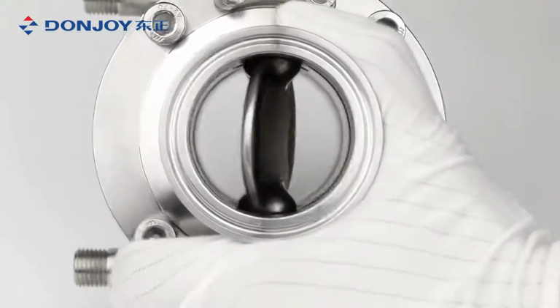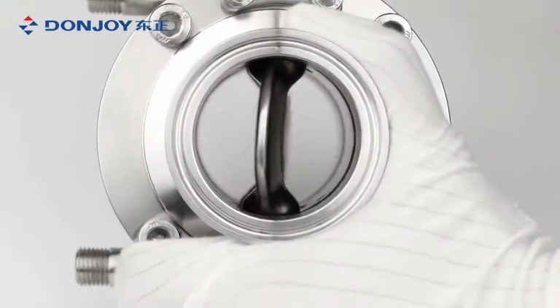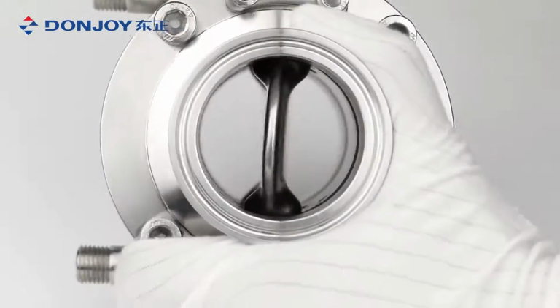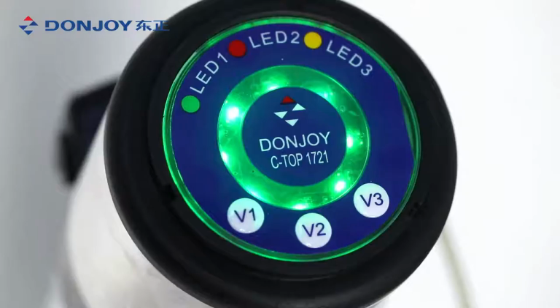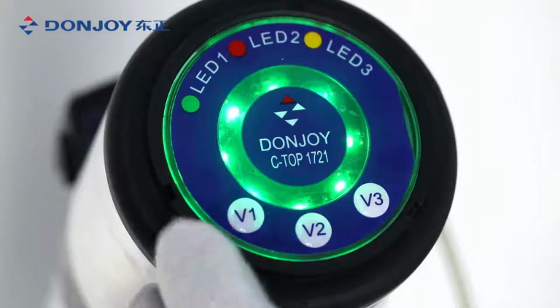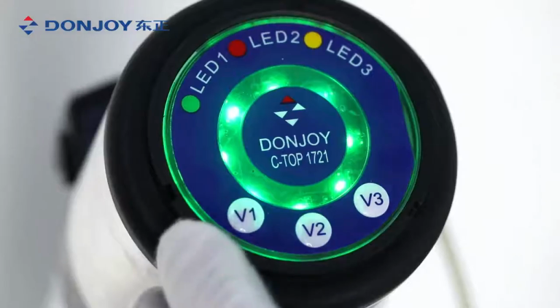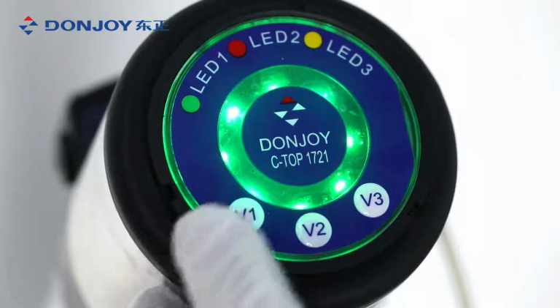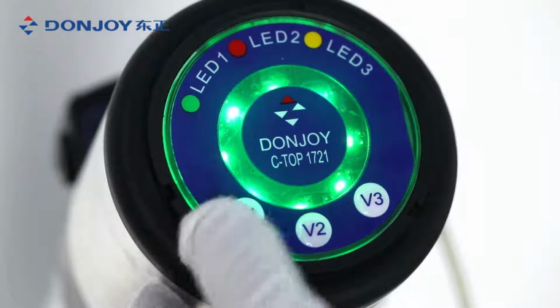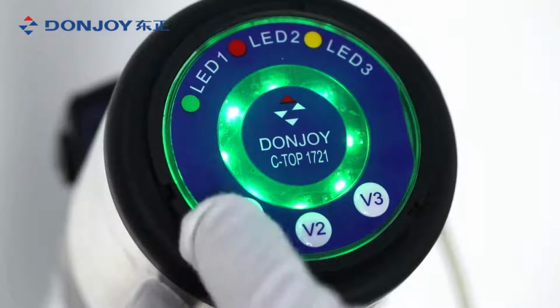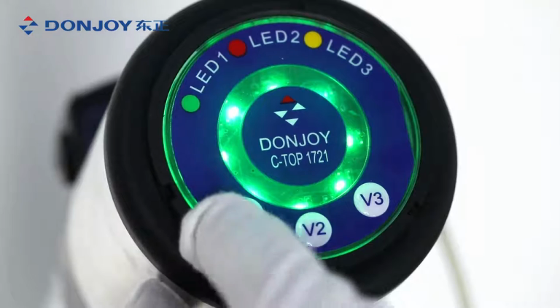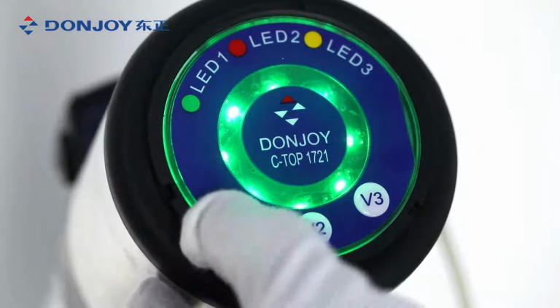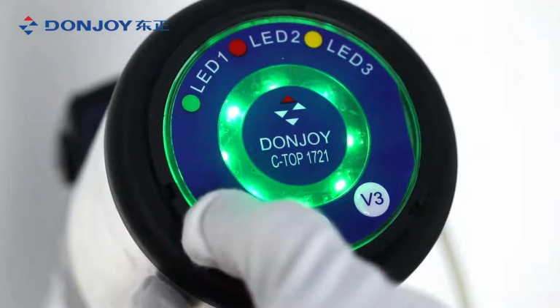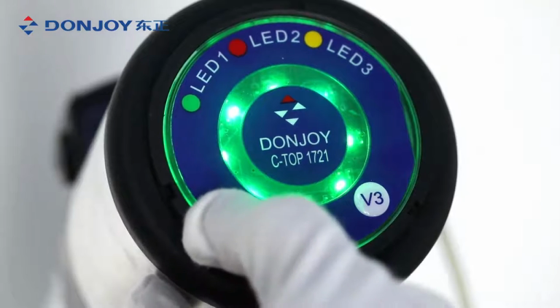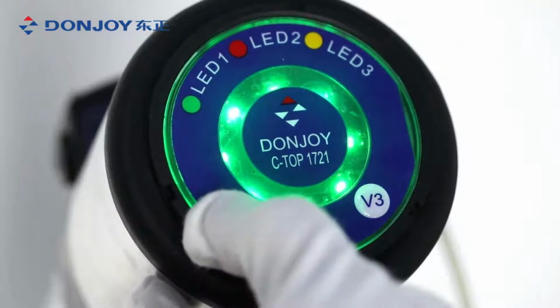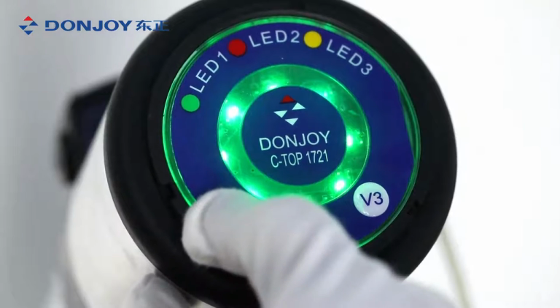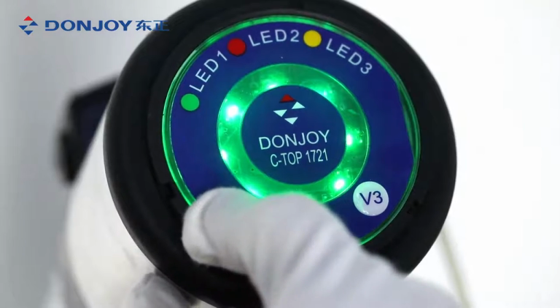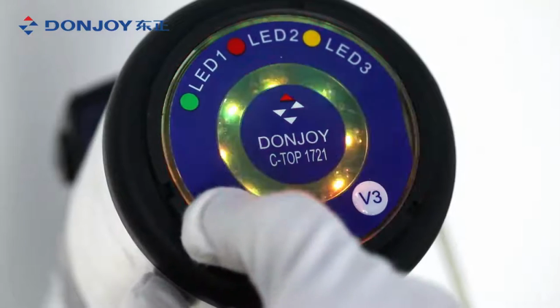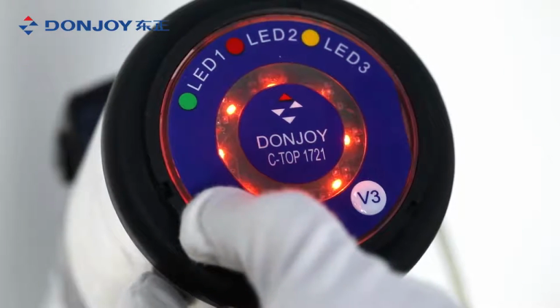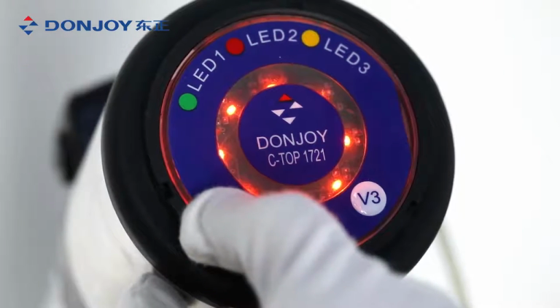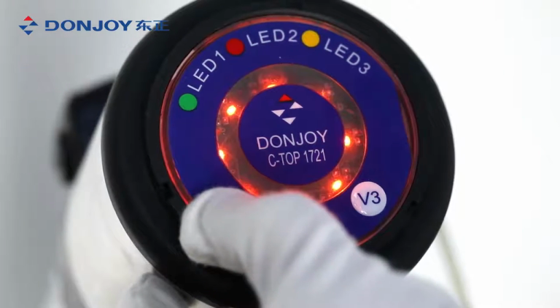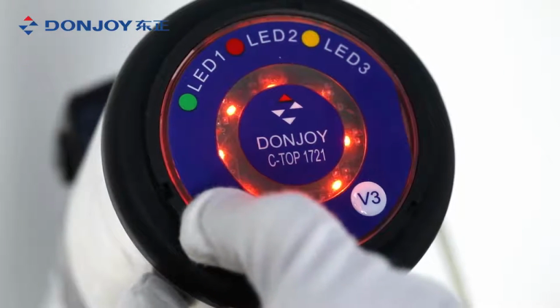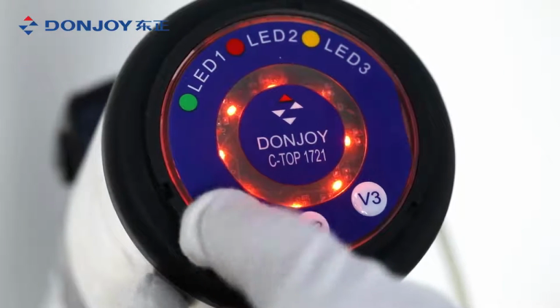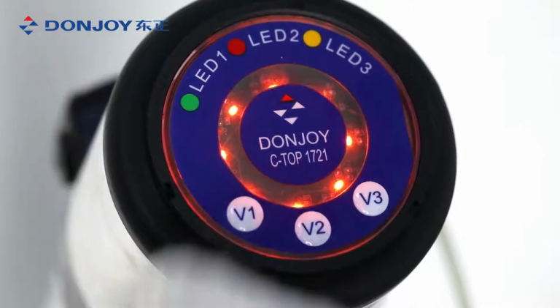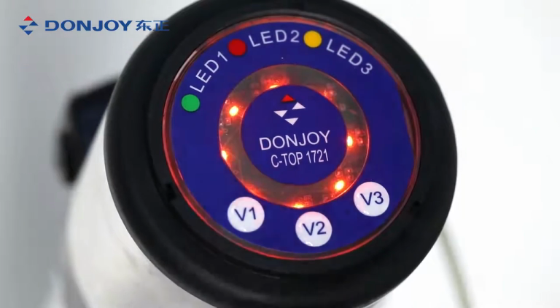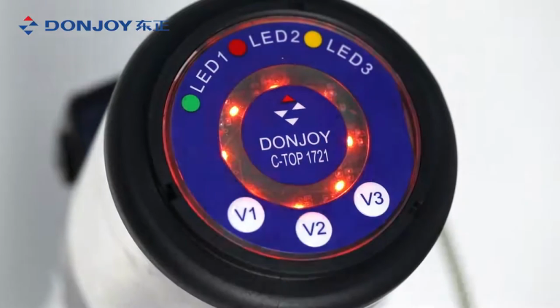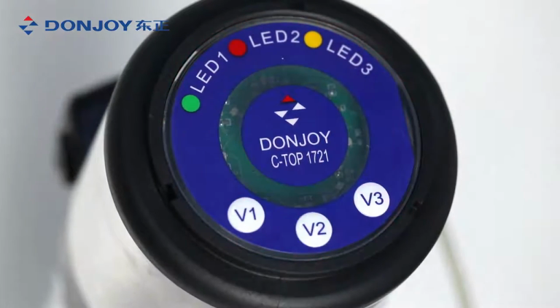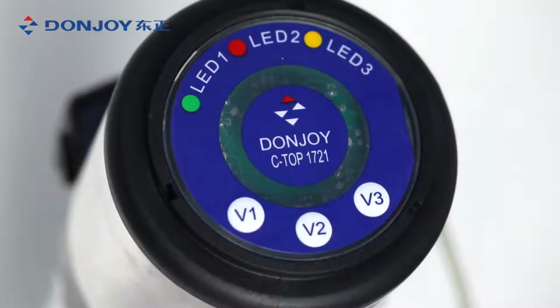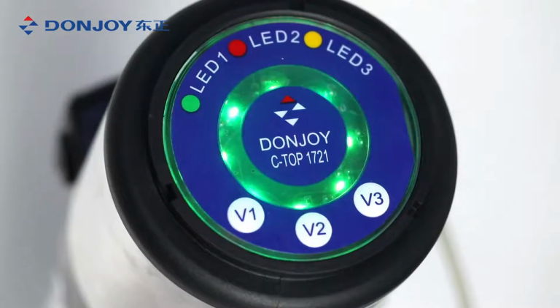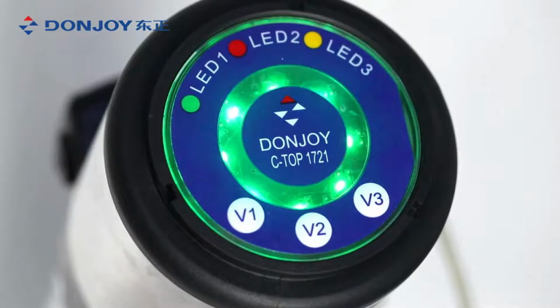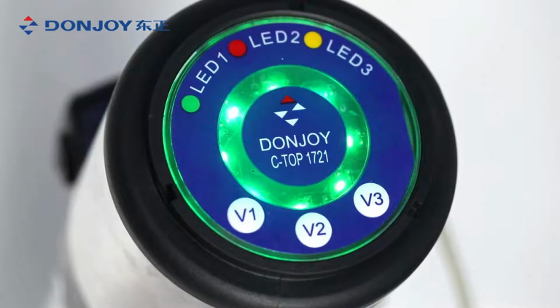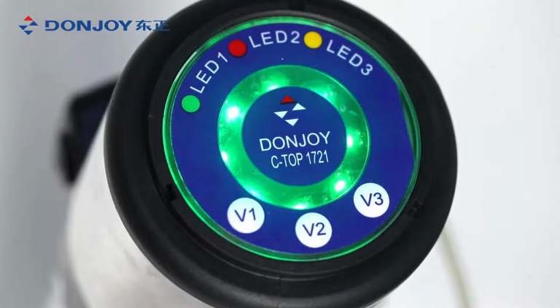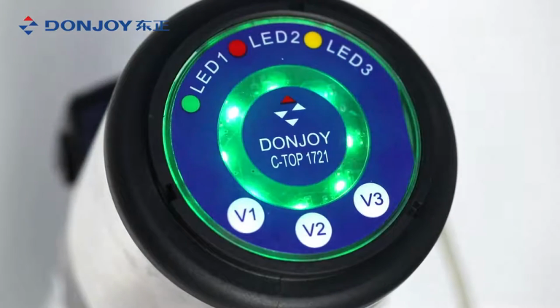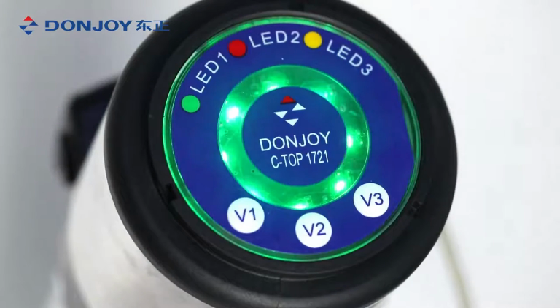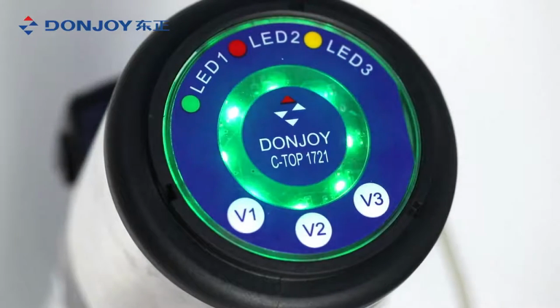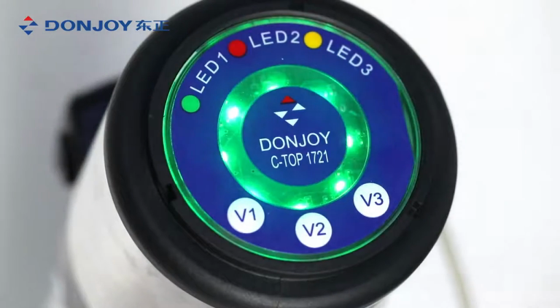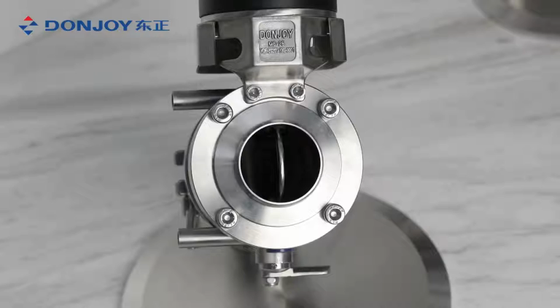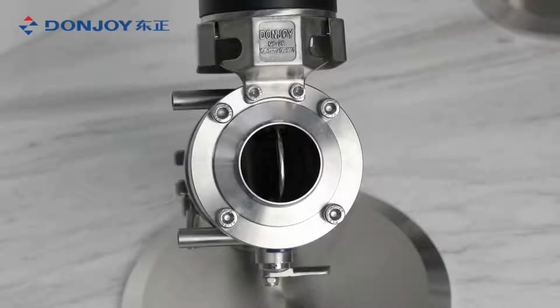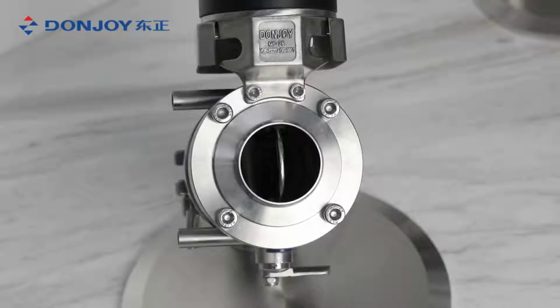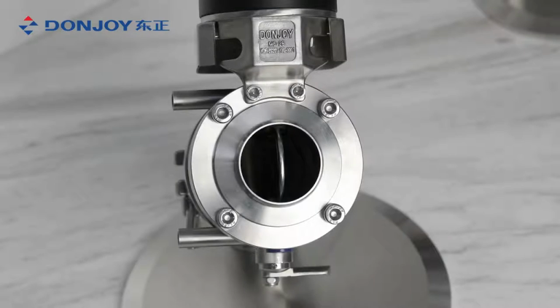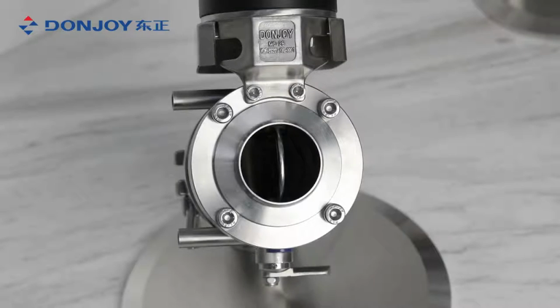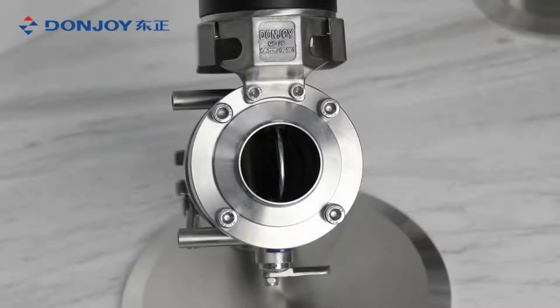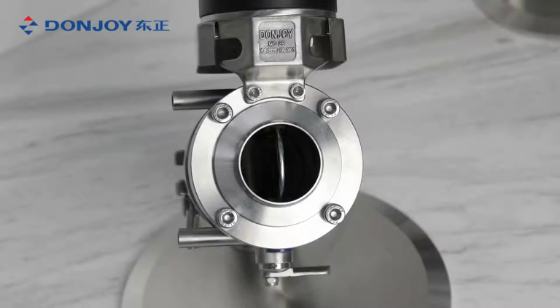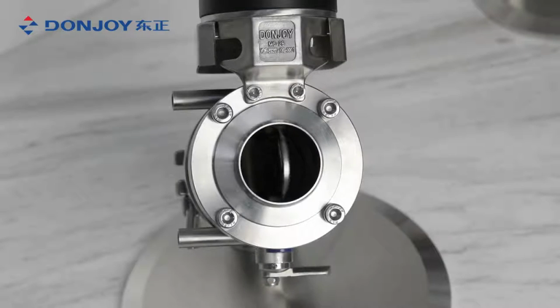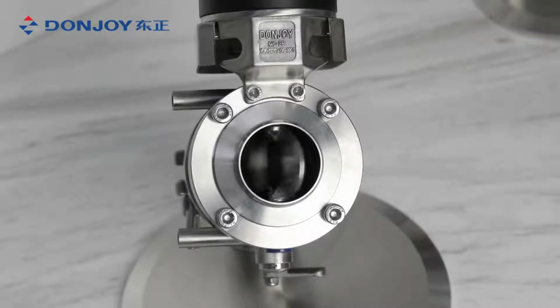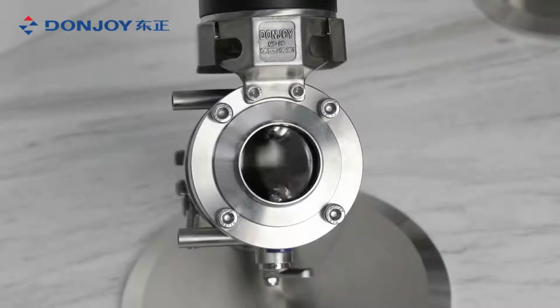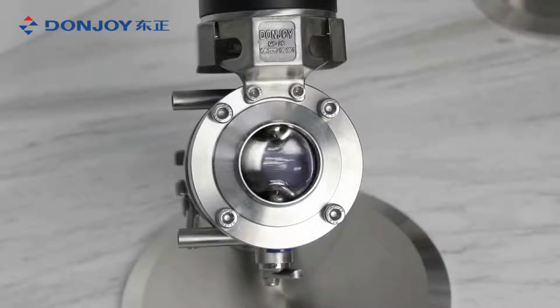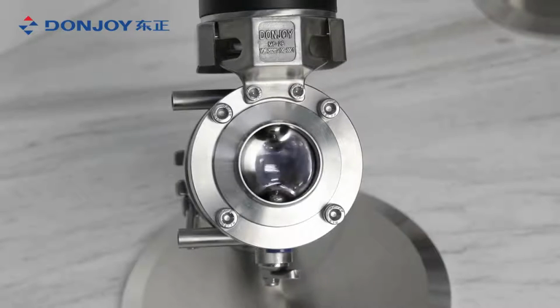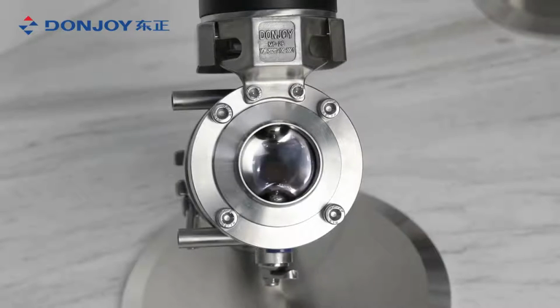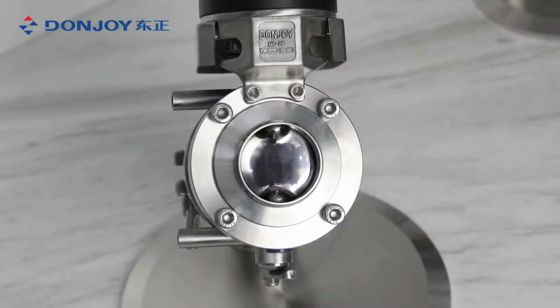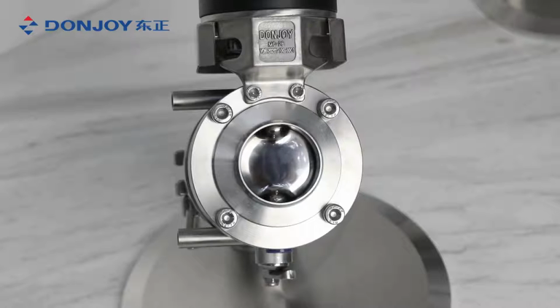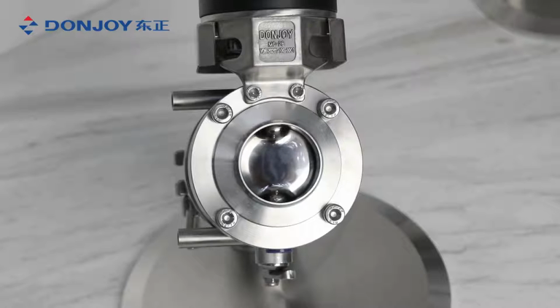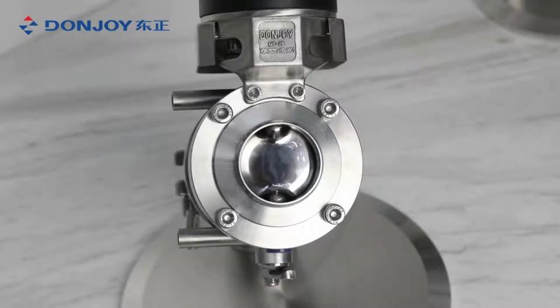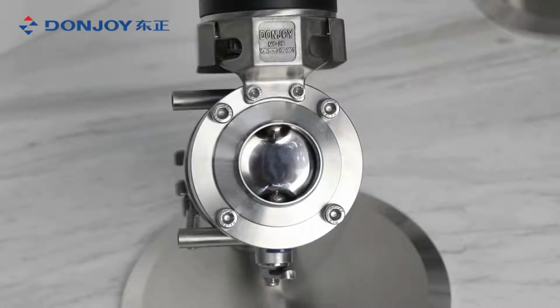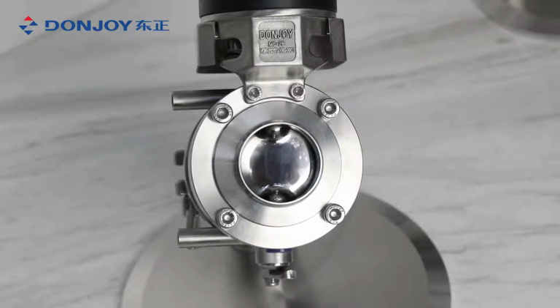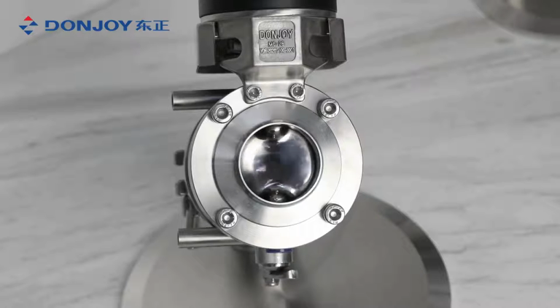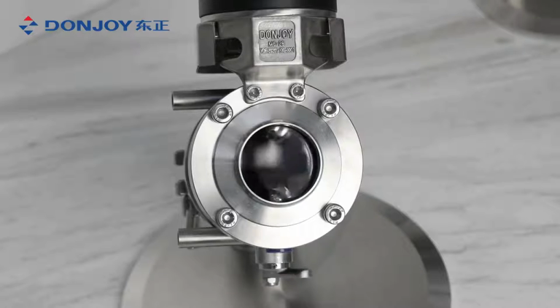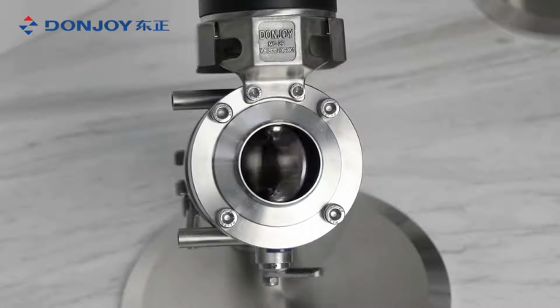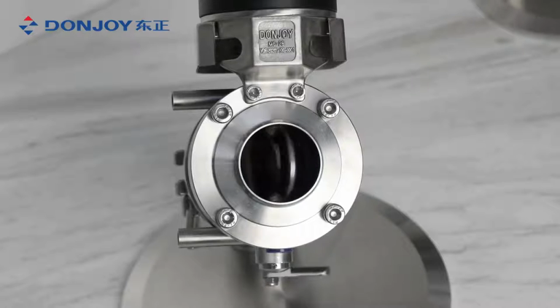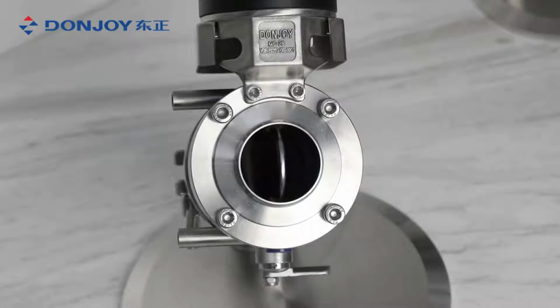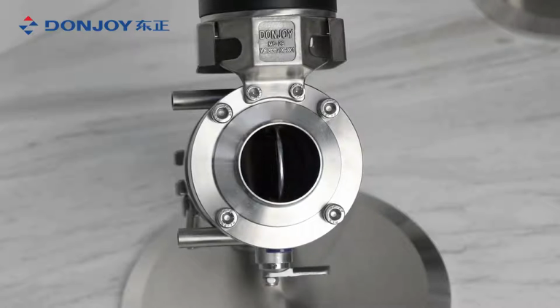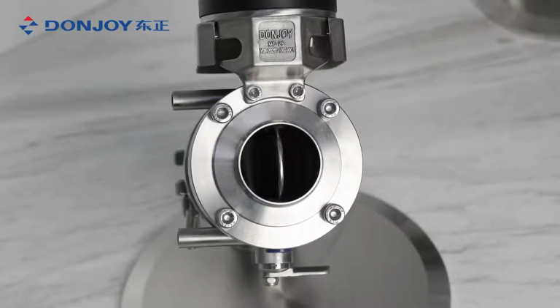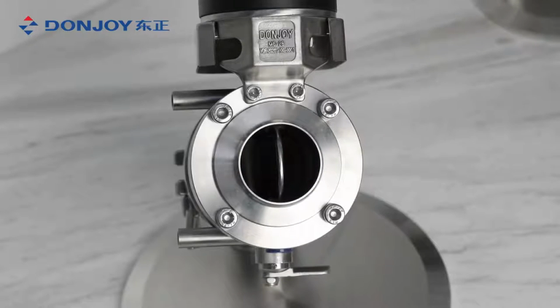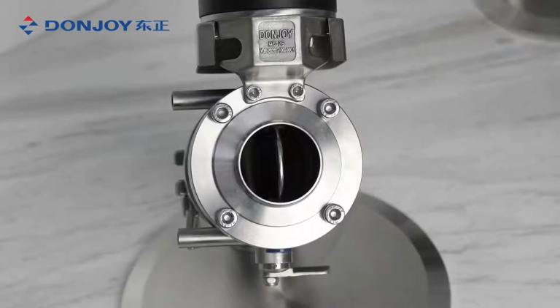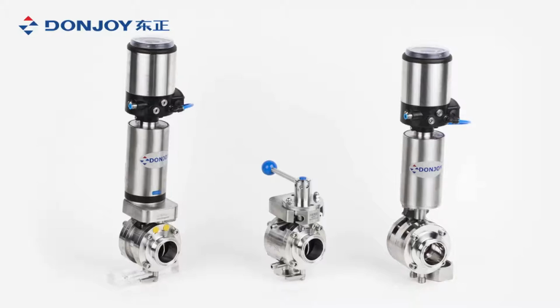The leakage butterfly valve offers an easy and safe separation of products and prevents accidental mixing in case of gasket failure.